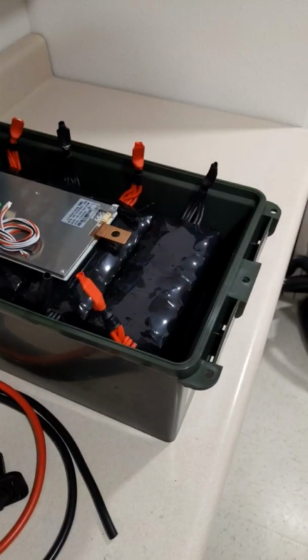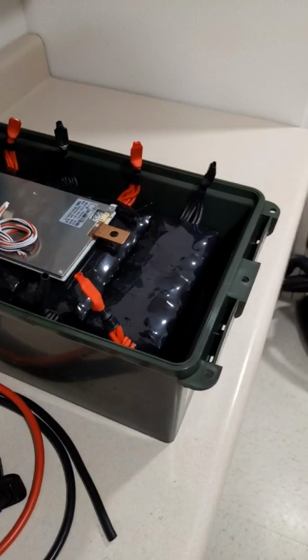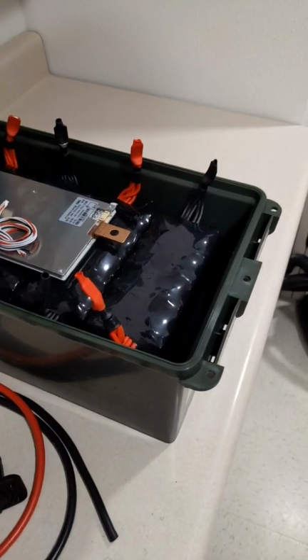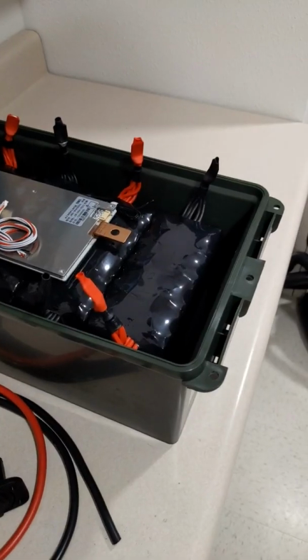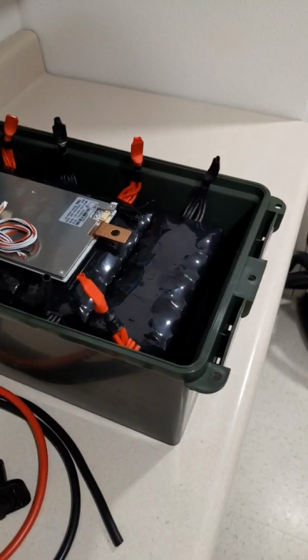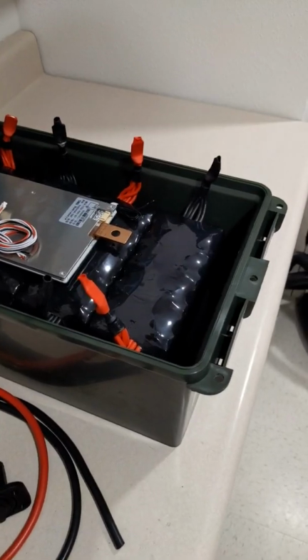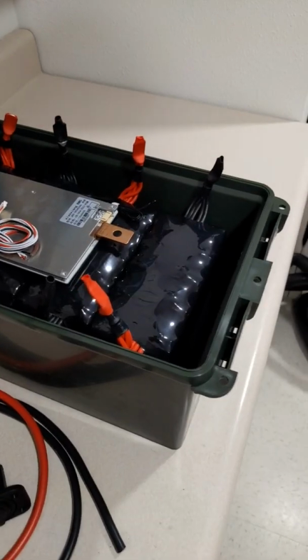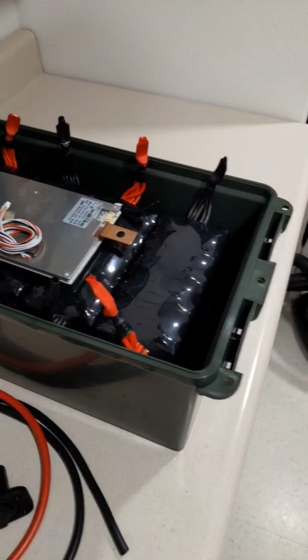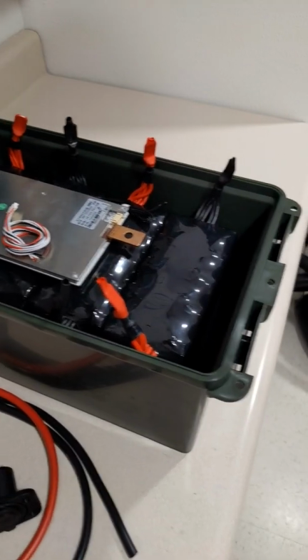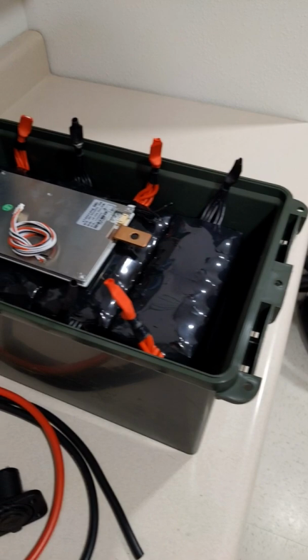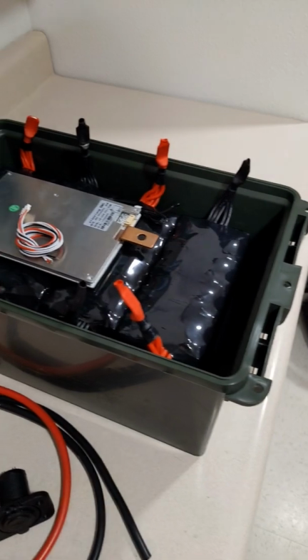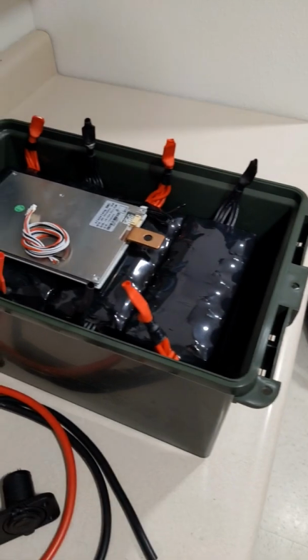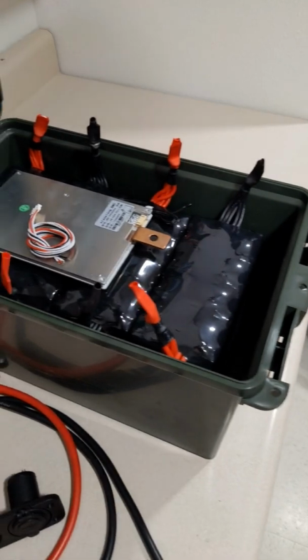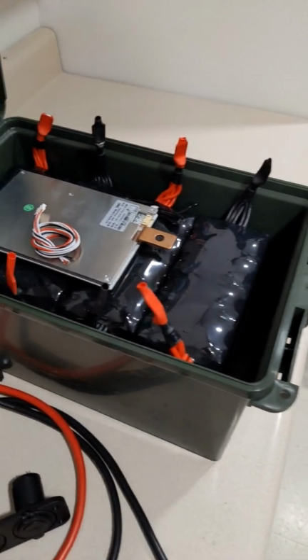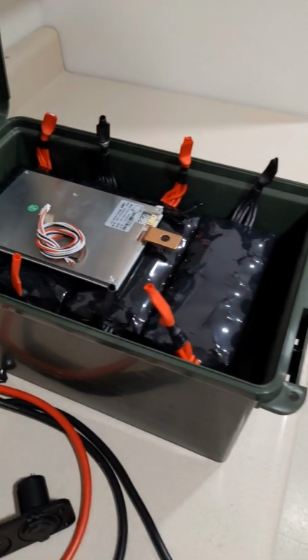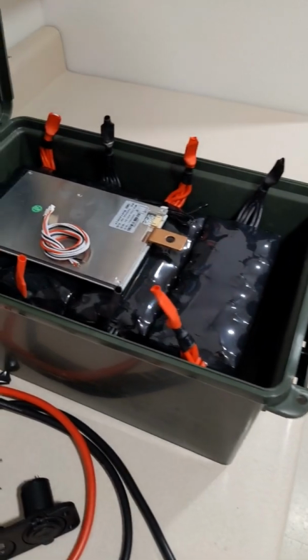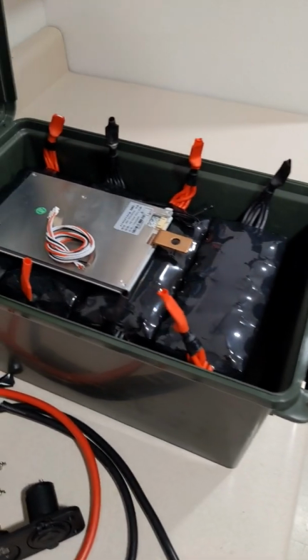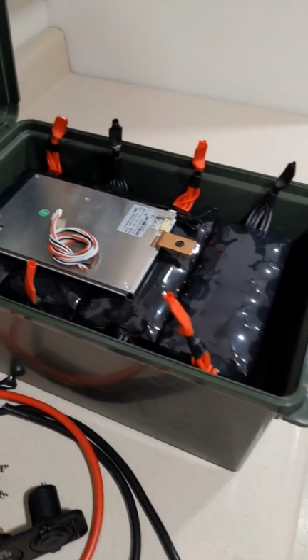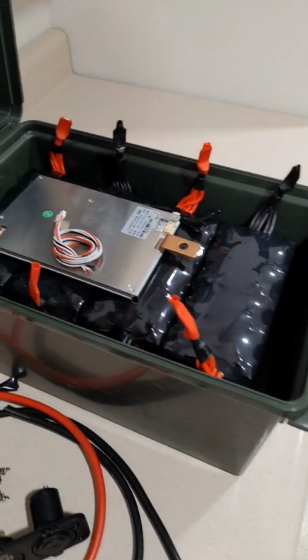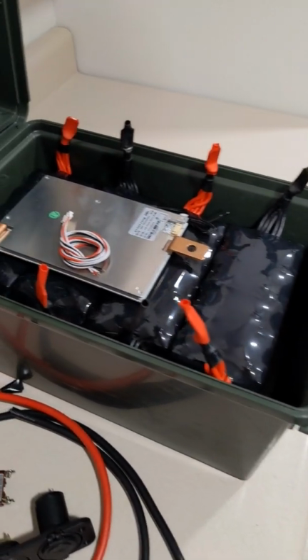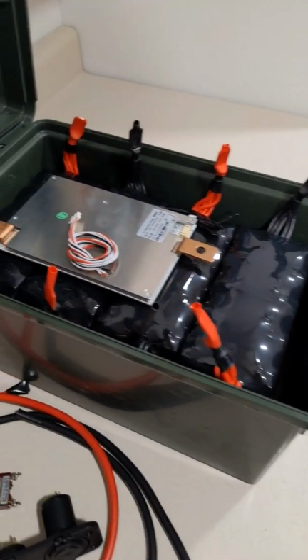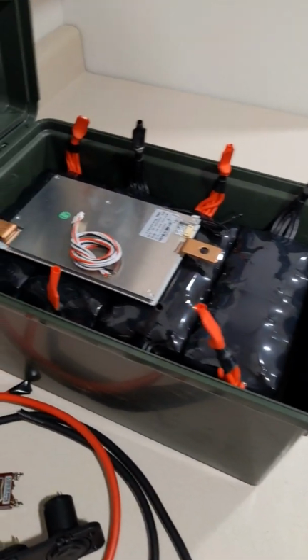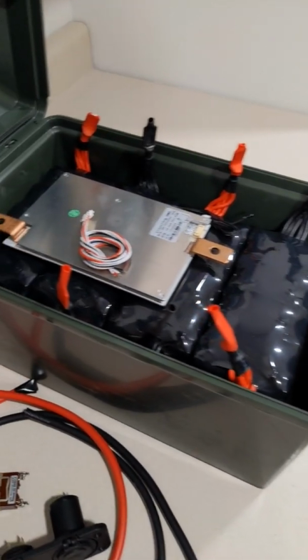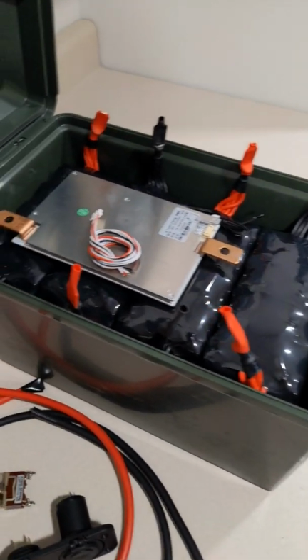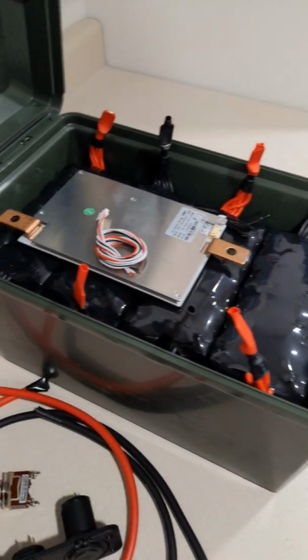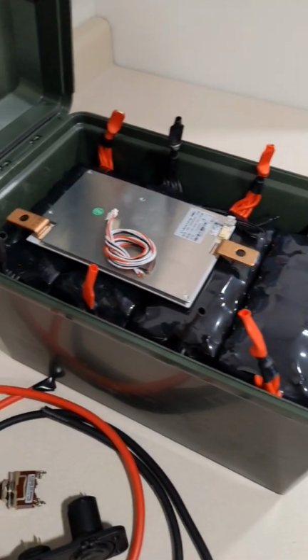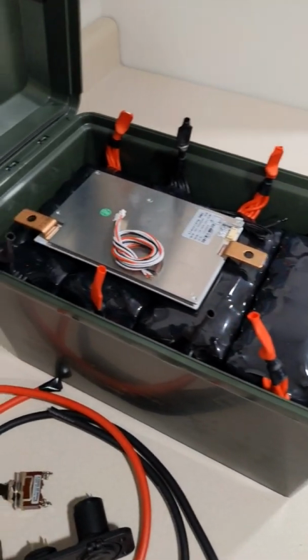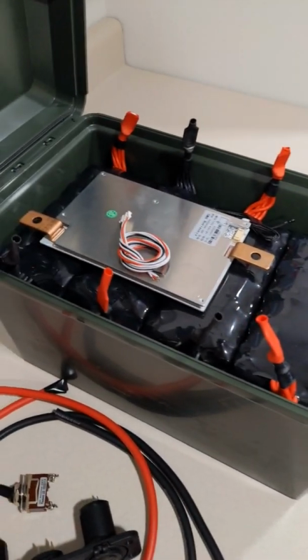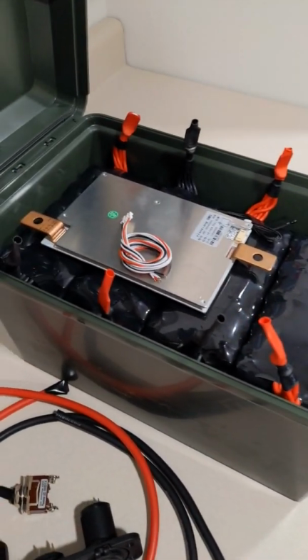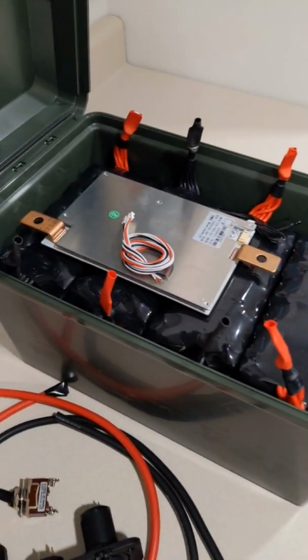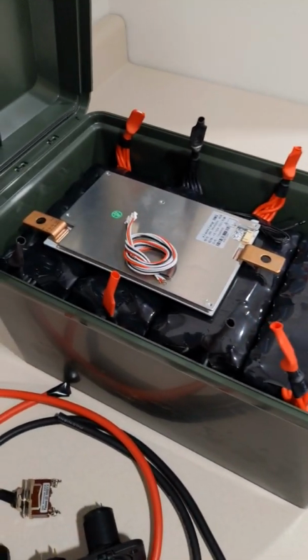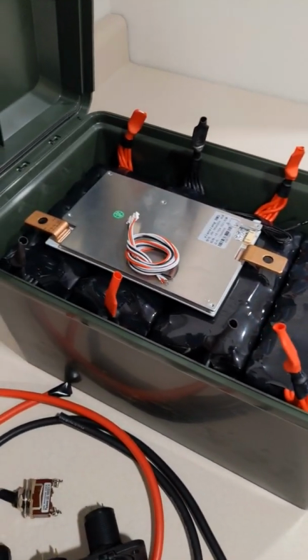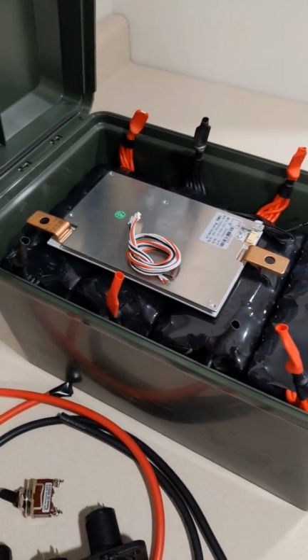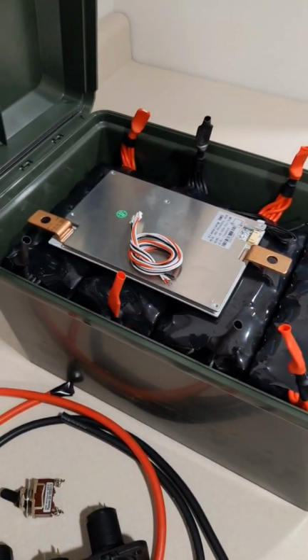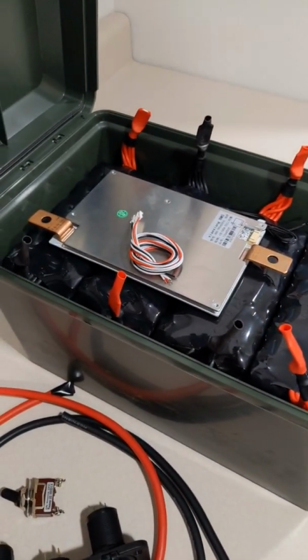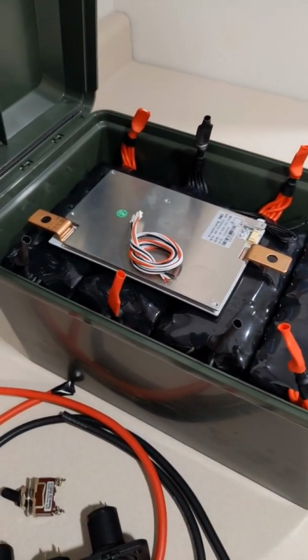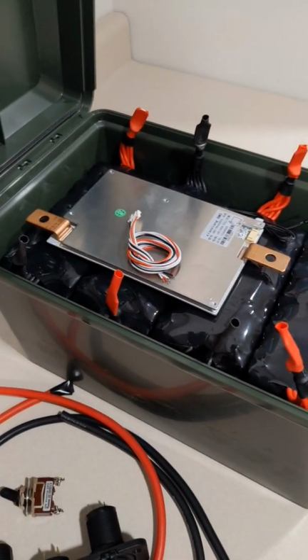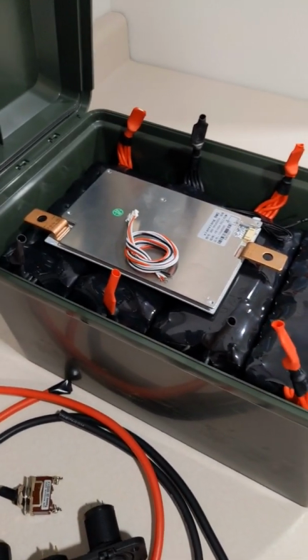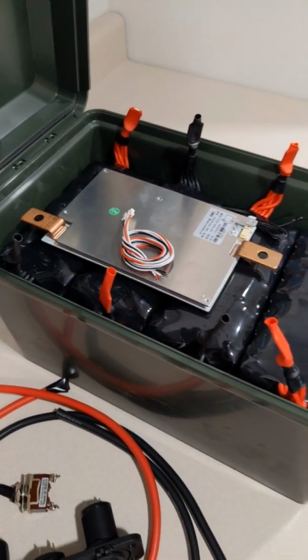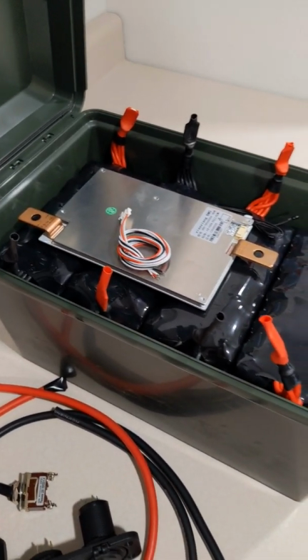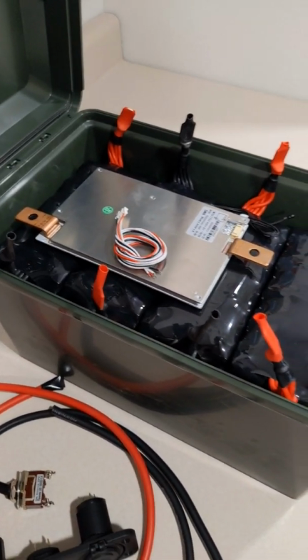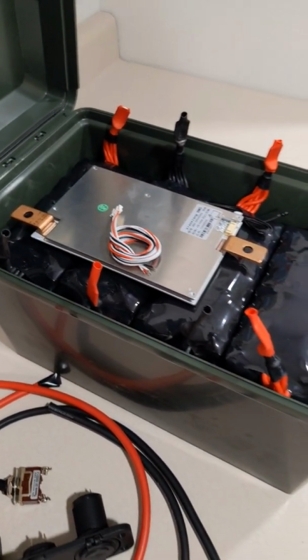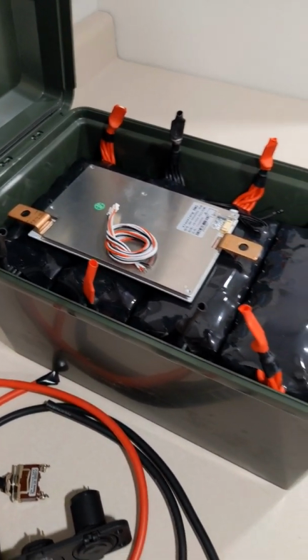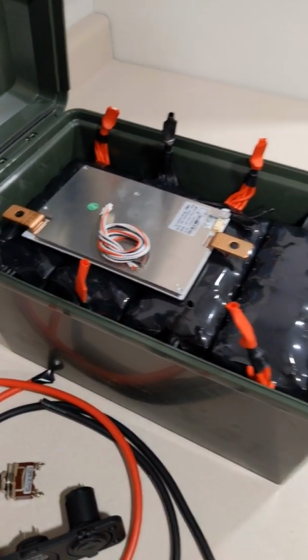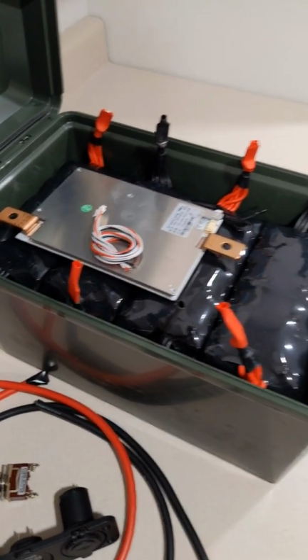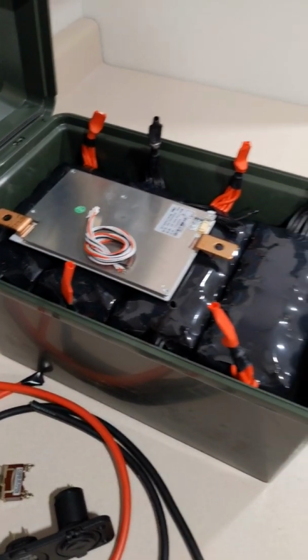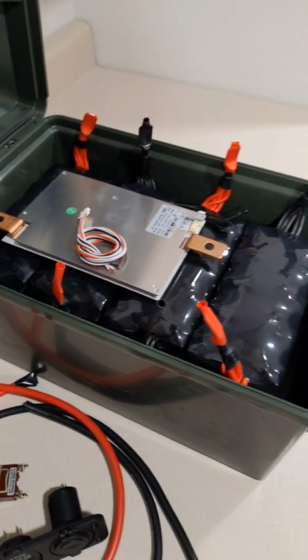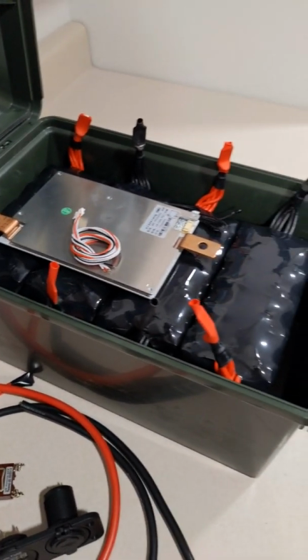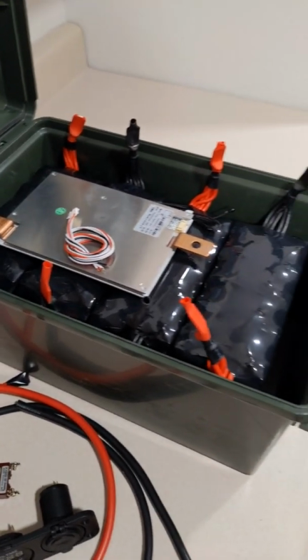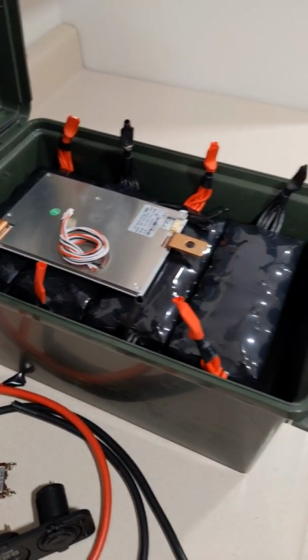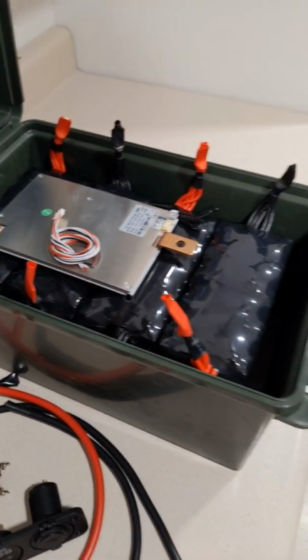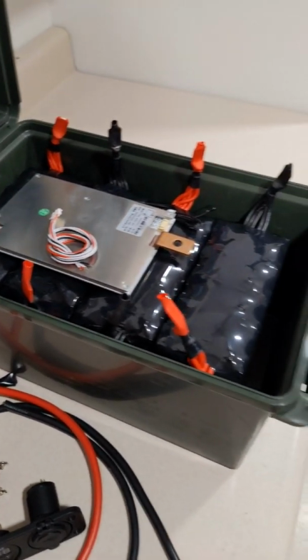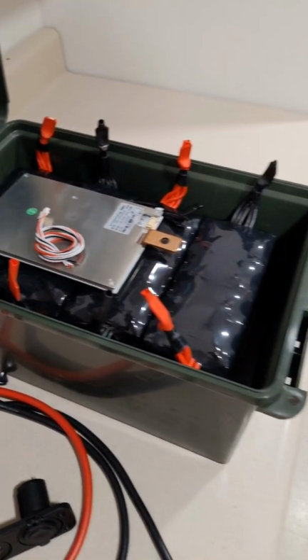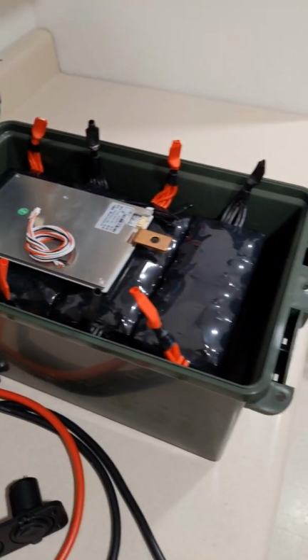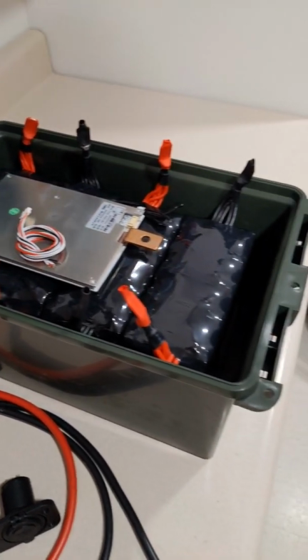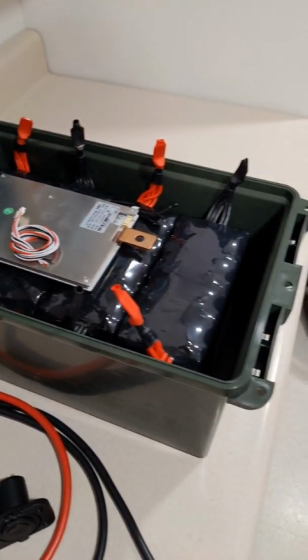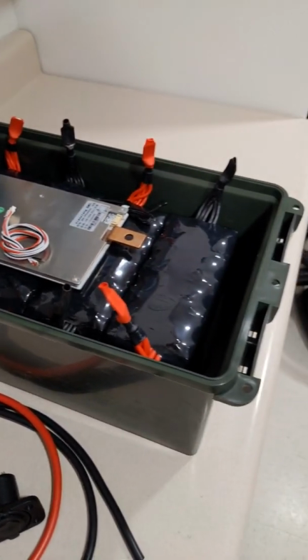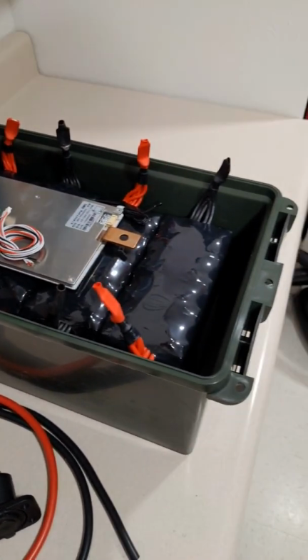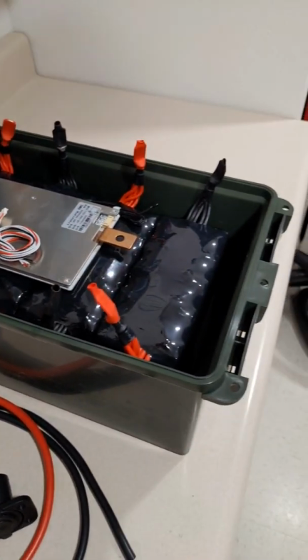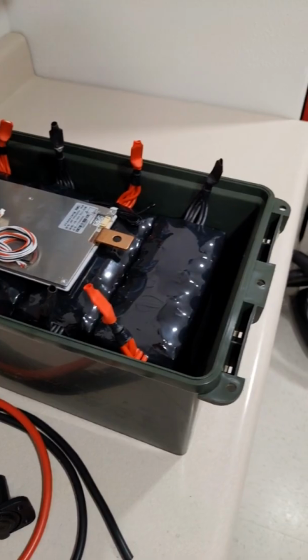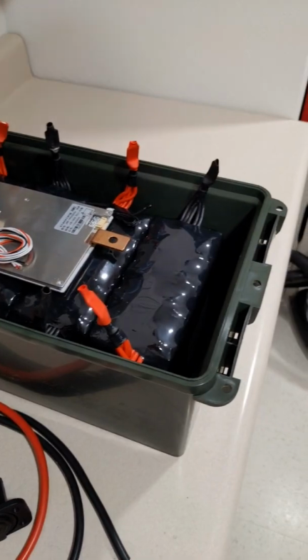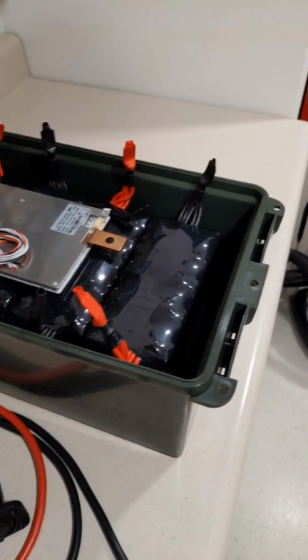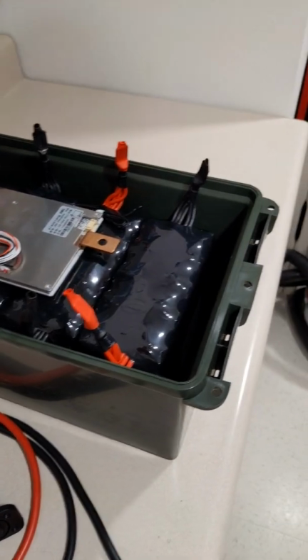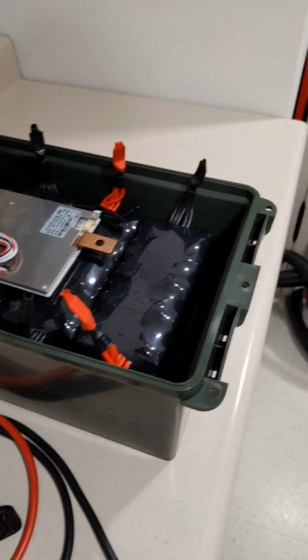So I got the cells in there — they just fit perfectly in this case. I am pretty excited about this, guys.